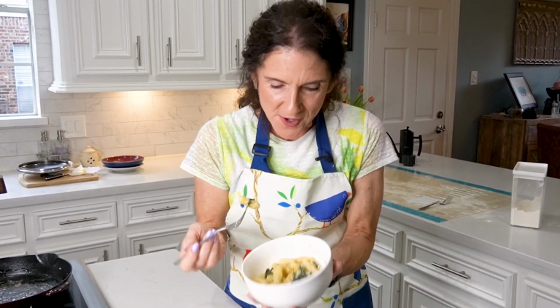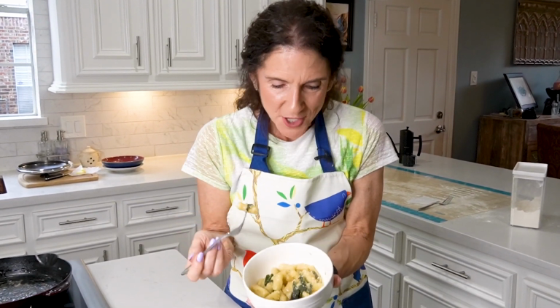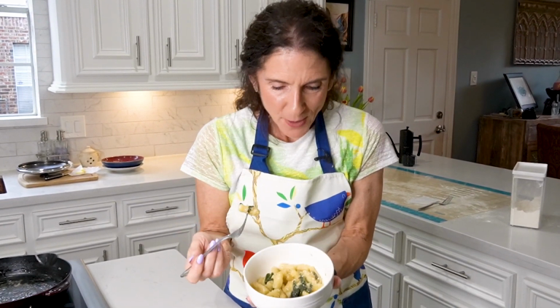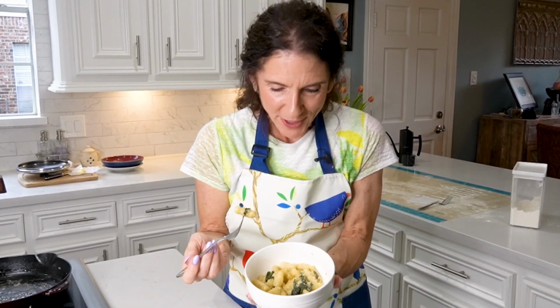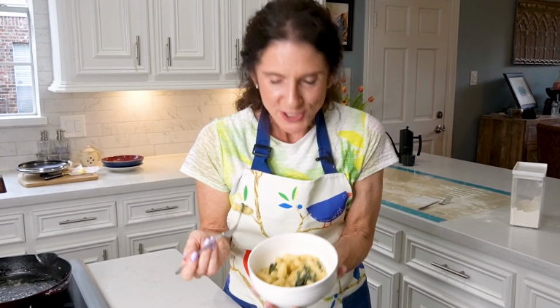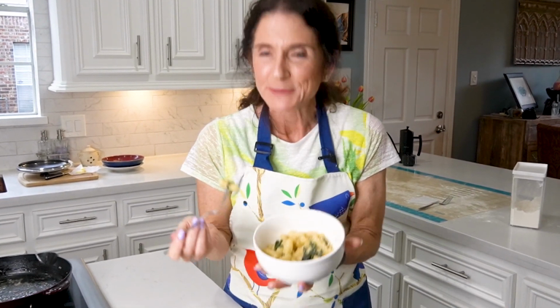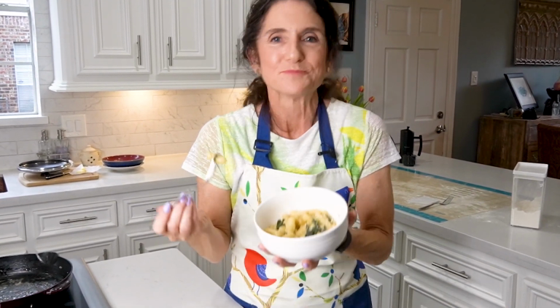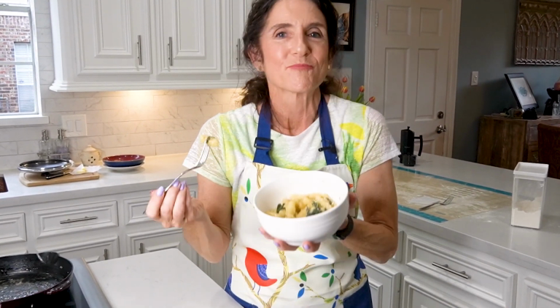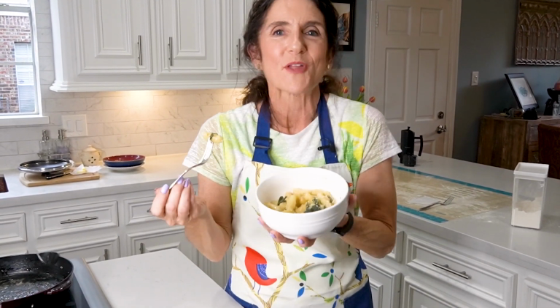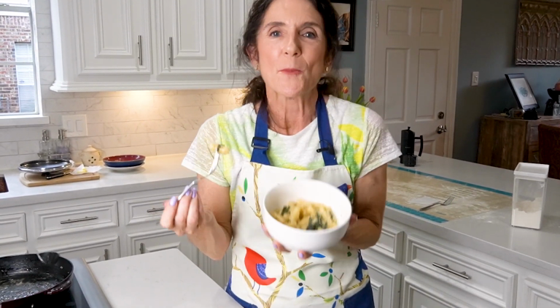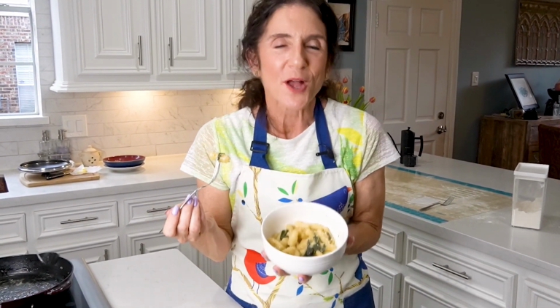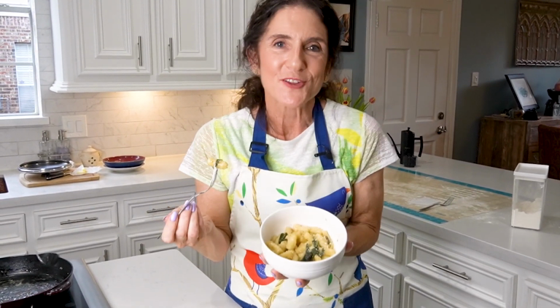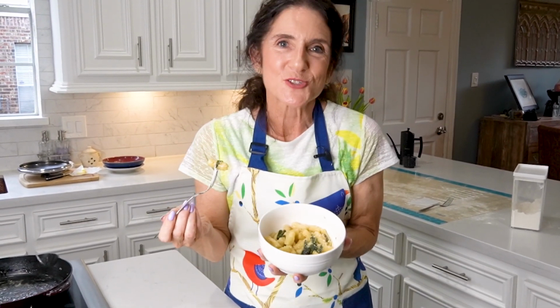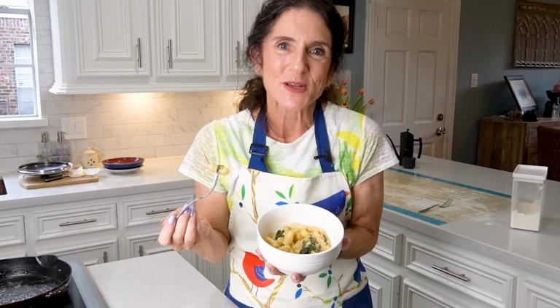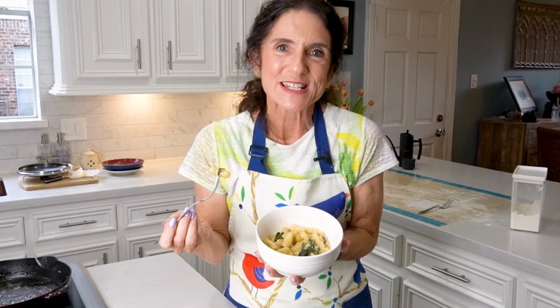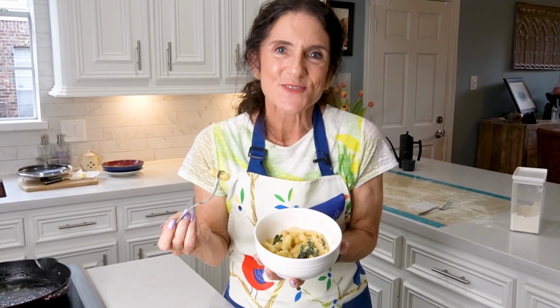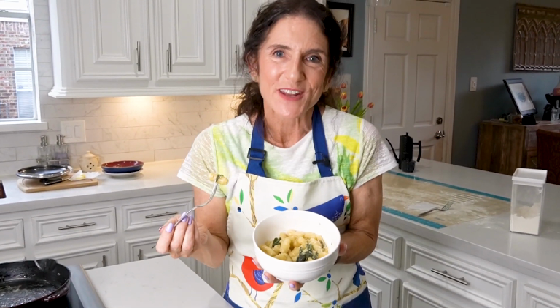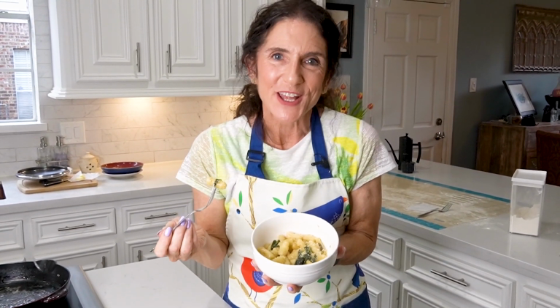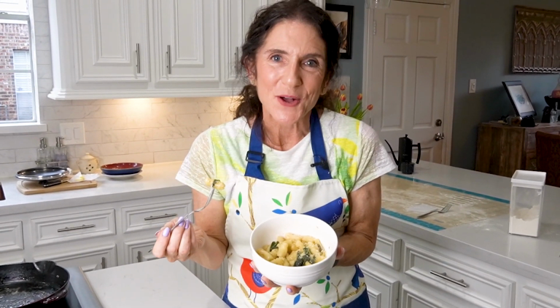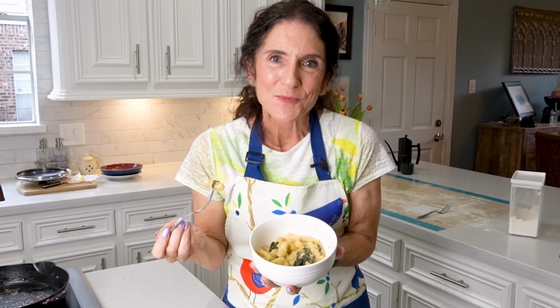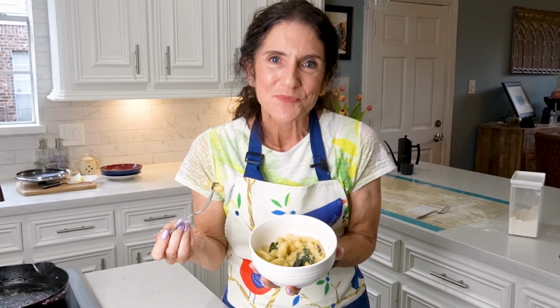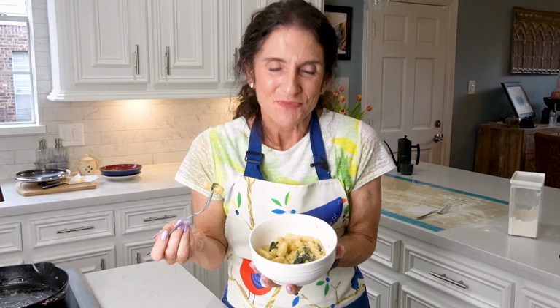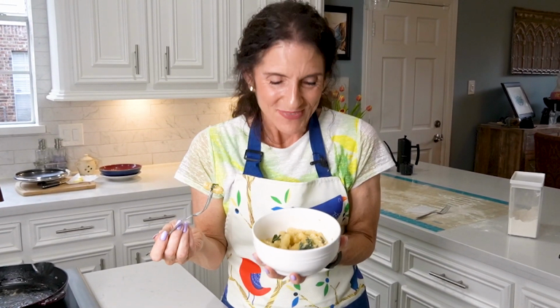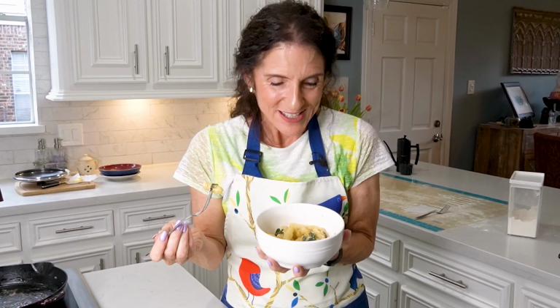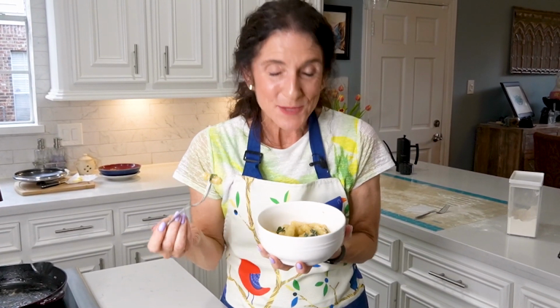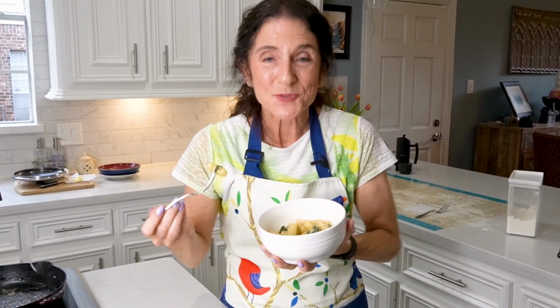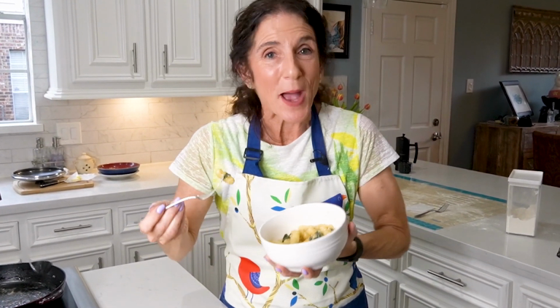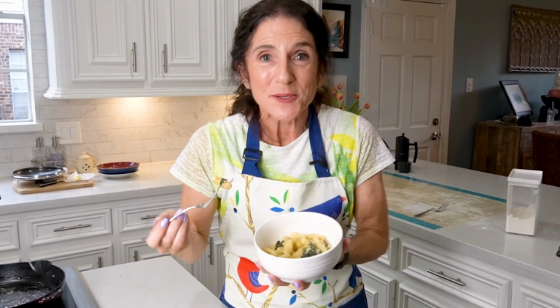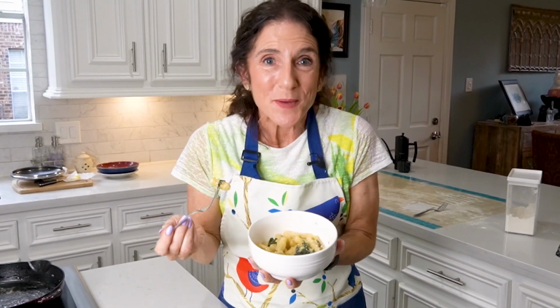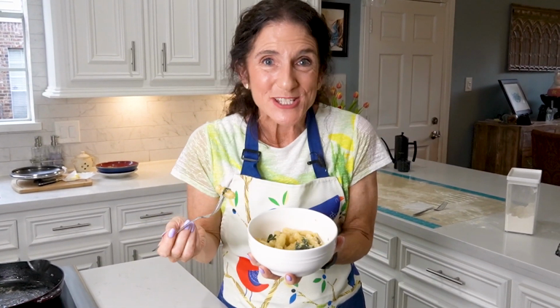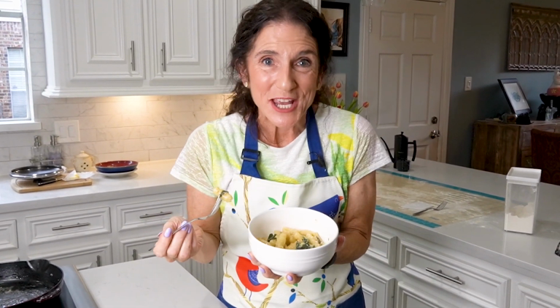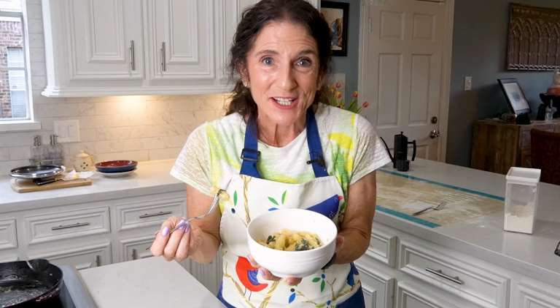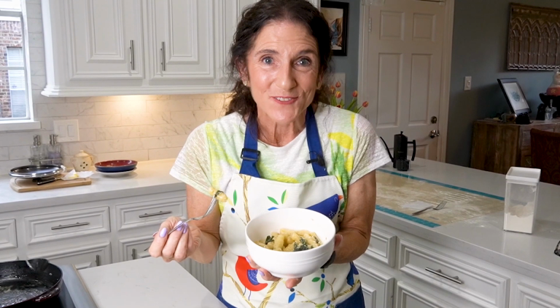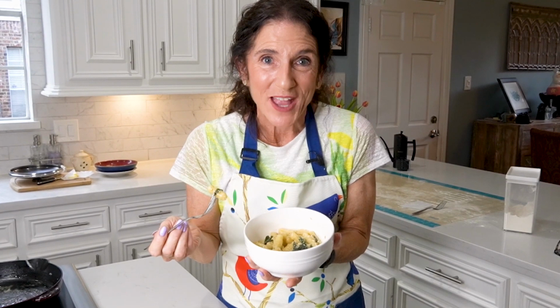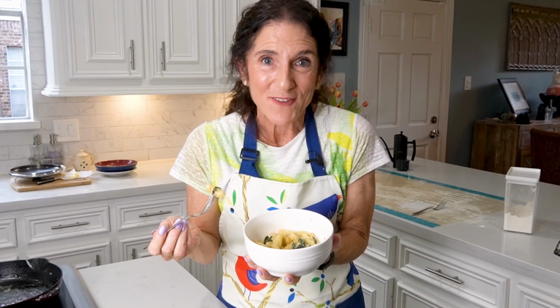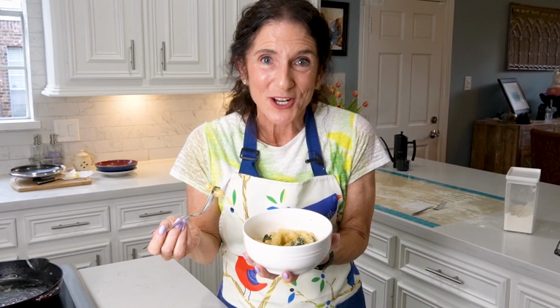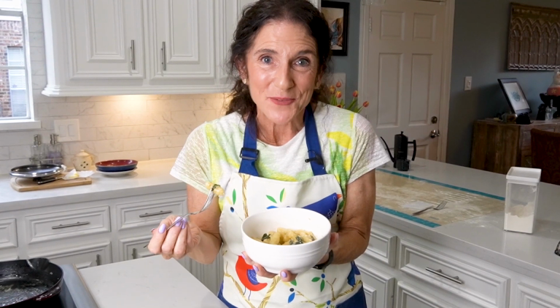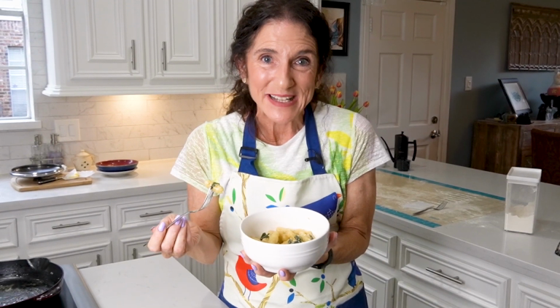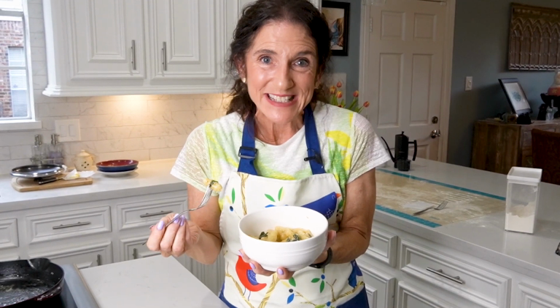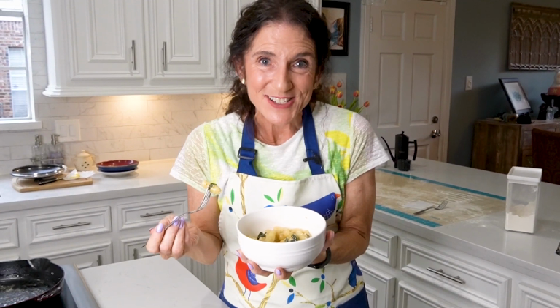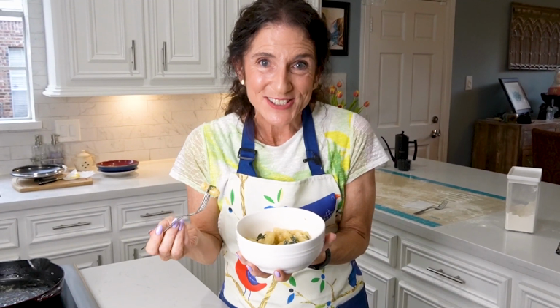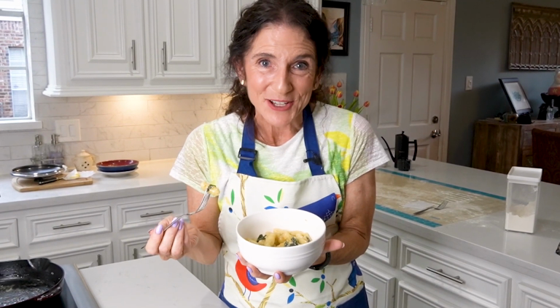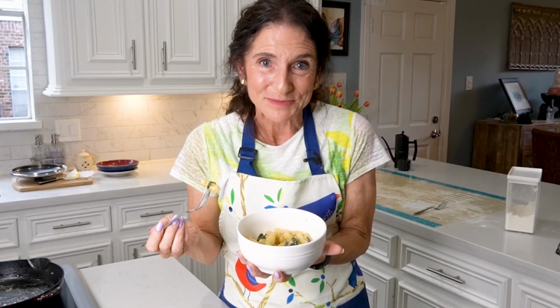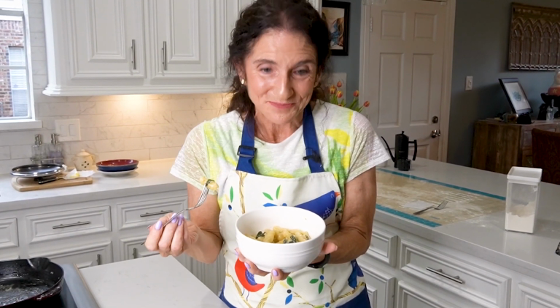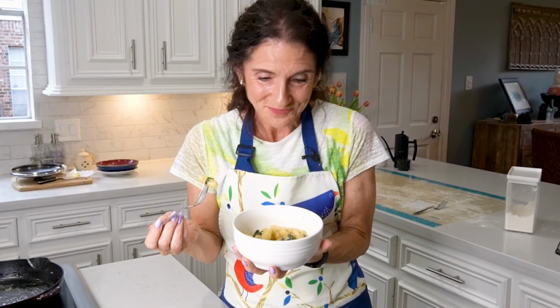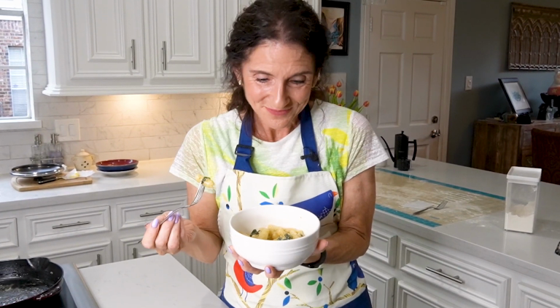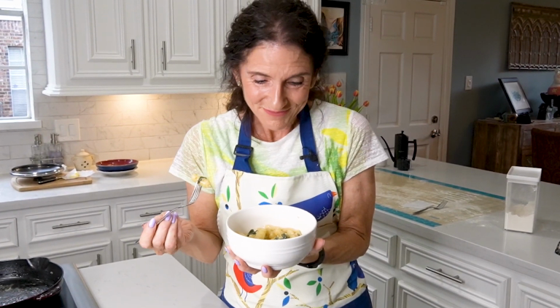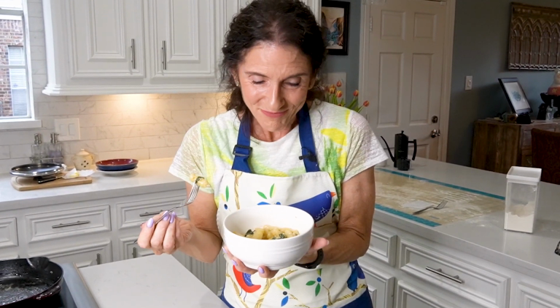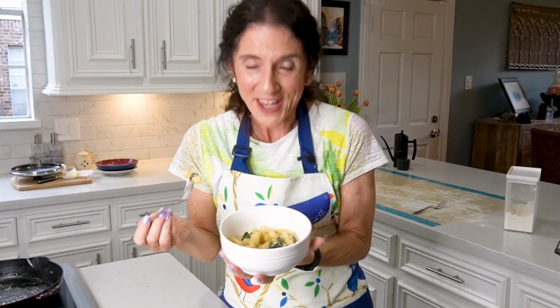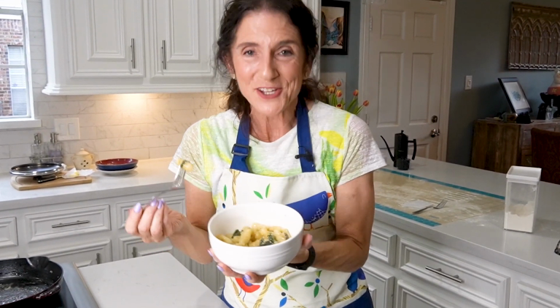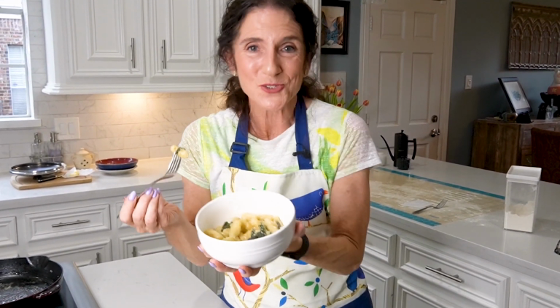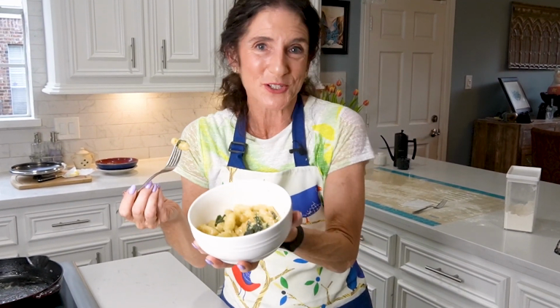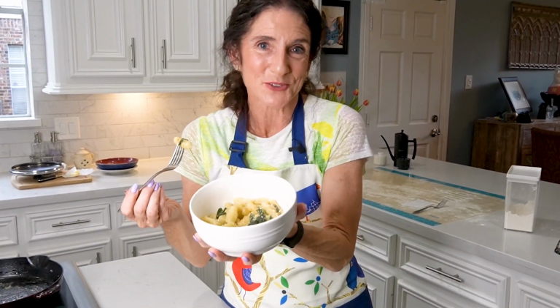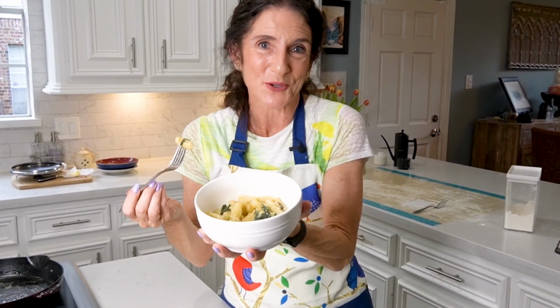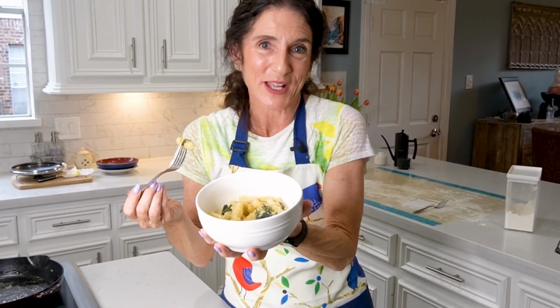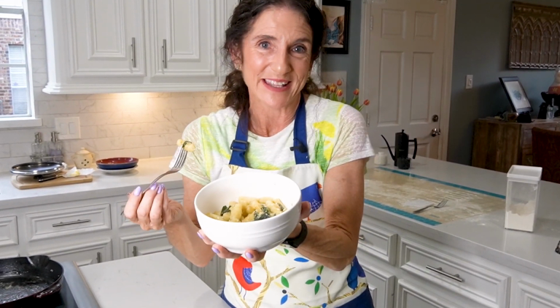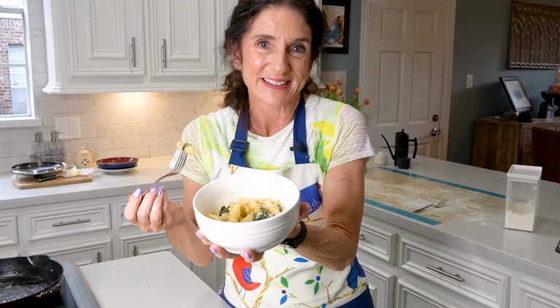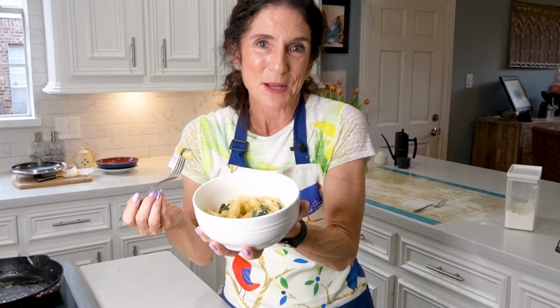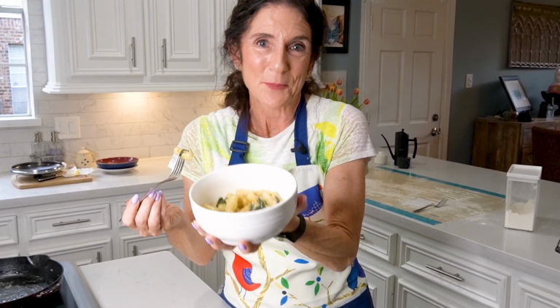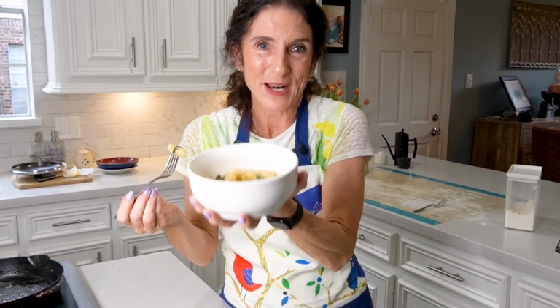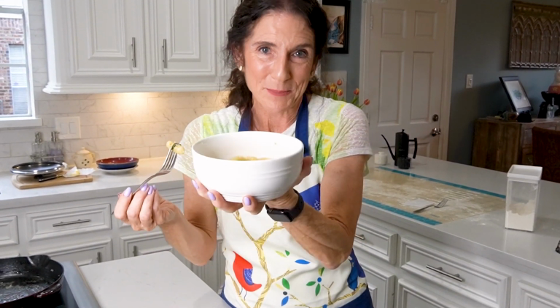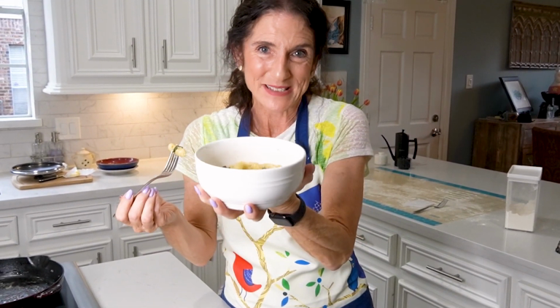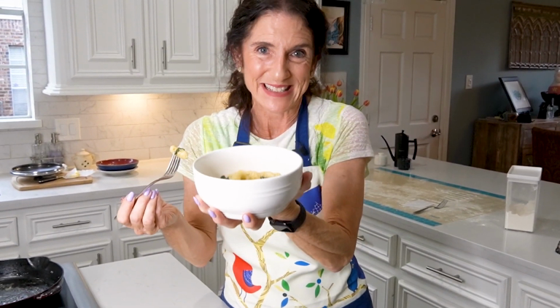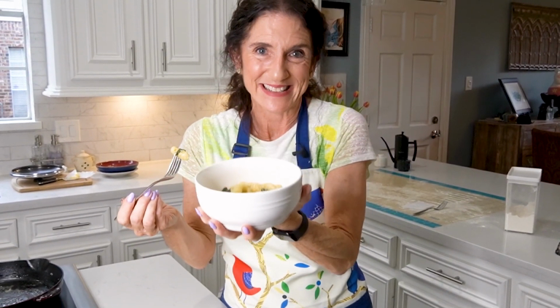I hope you all enjoyed this video. Subscribe to my channel if you haven't already done so, and enjoy your gnocchi. Bon appétit!